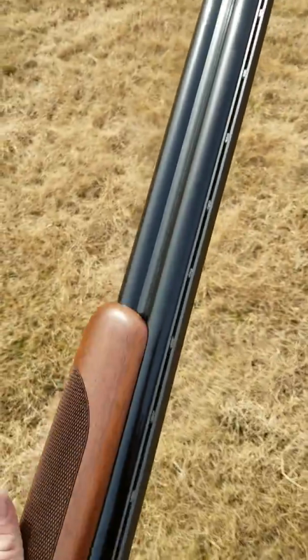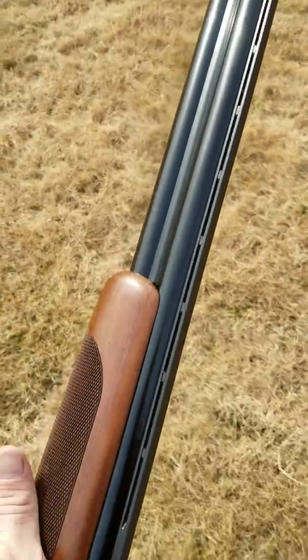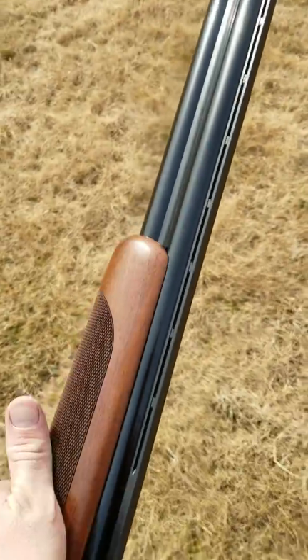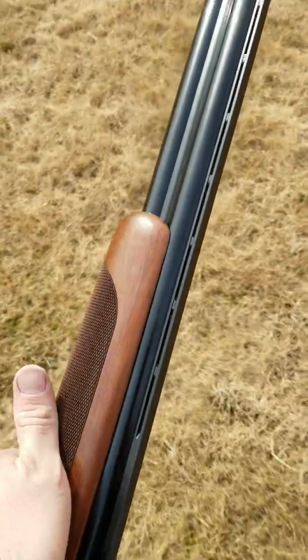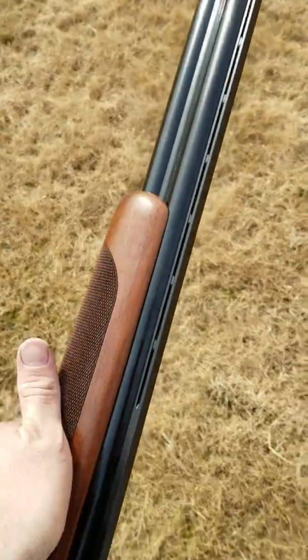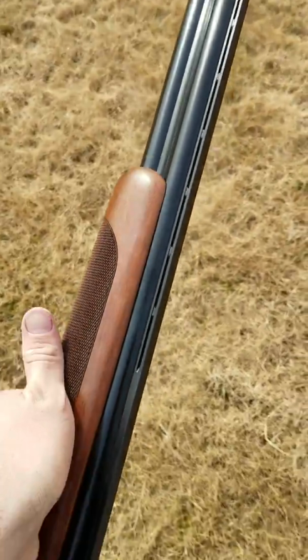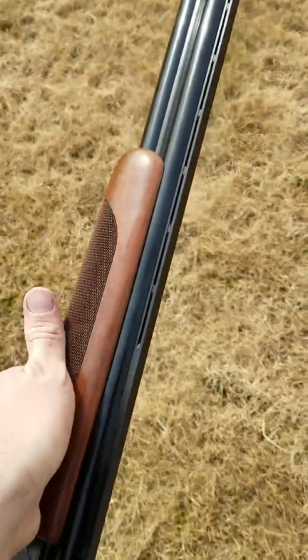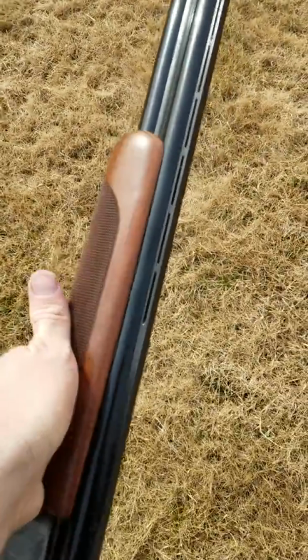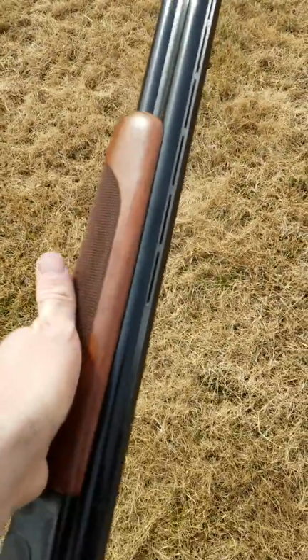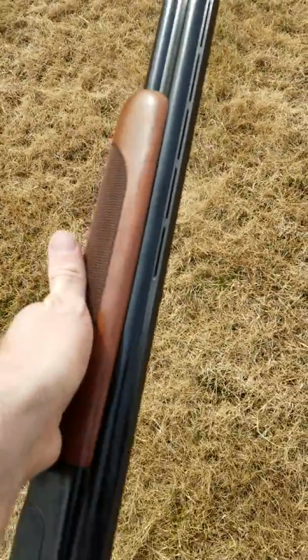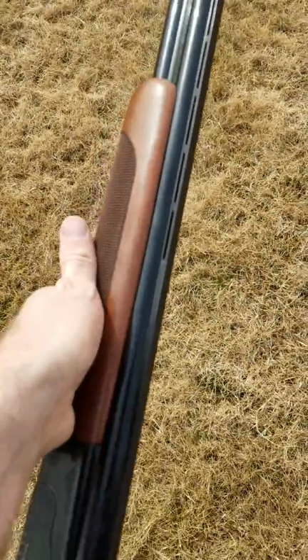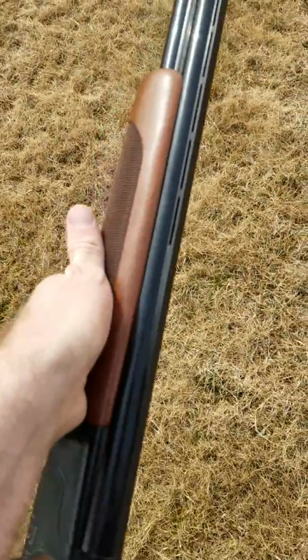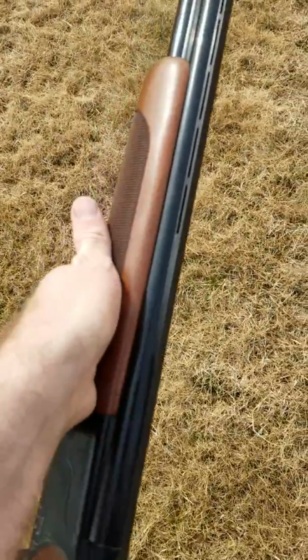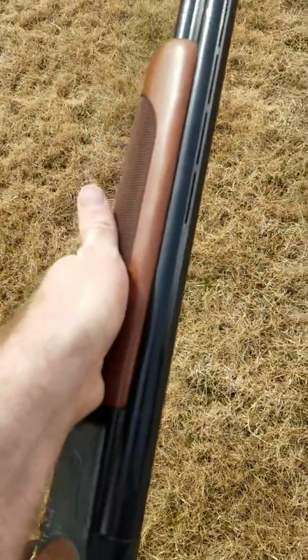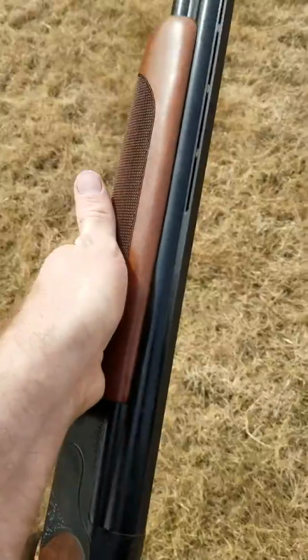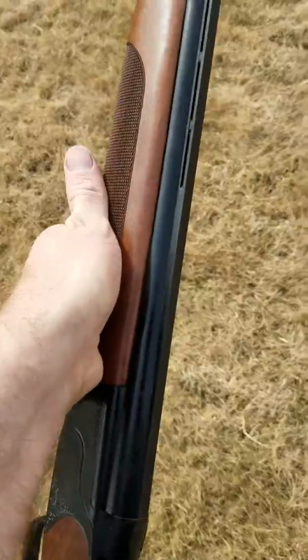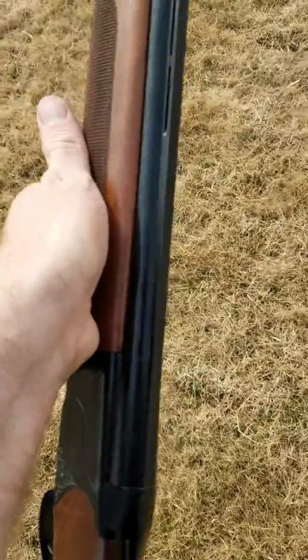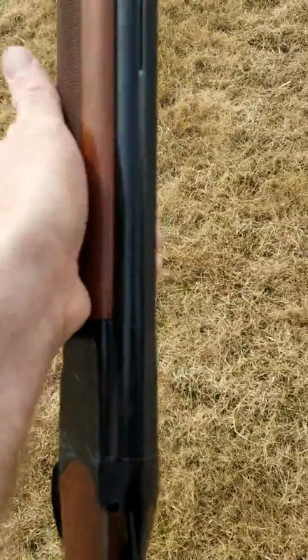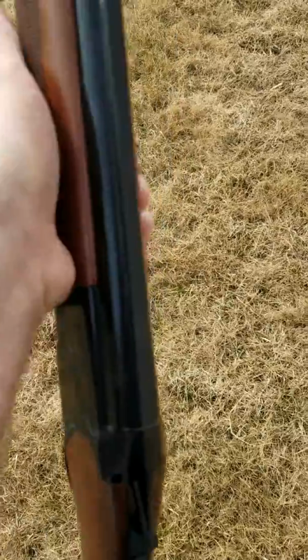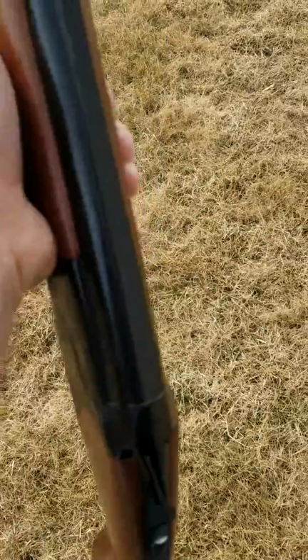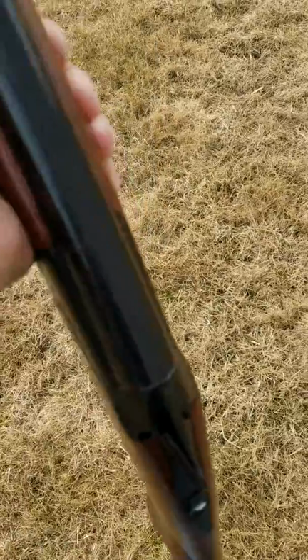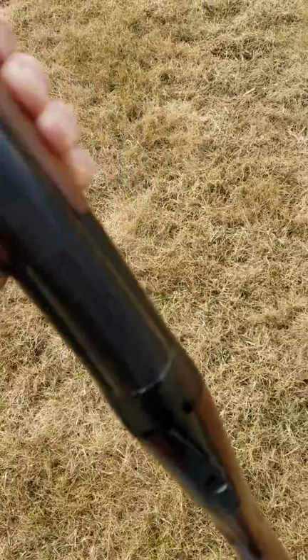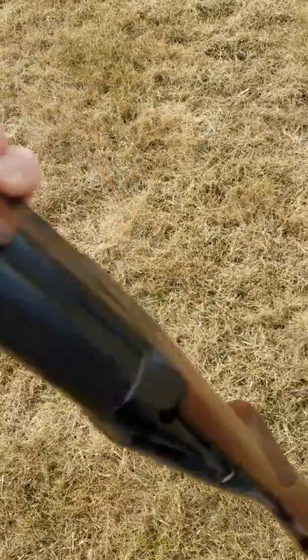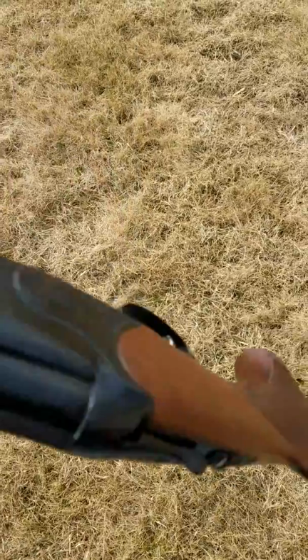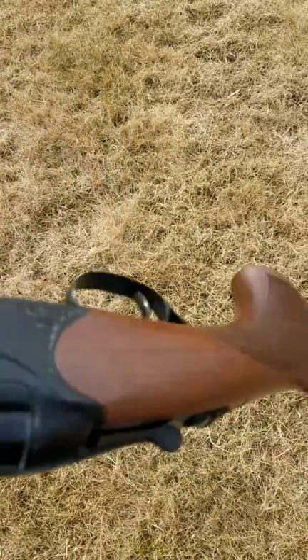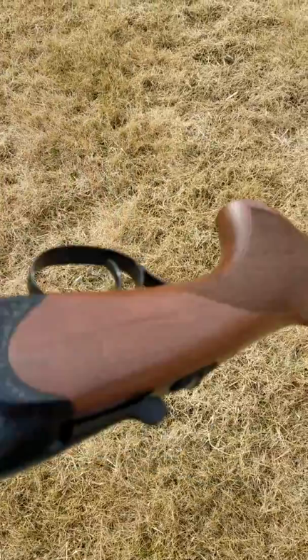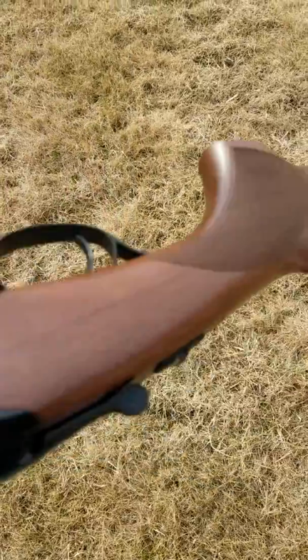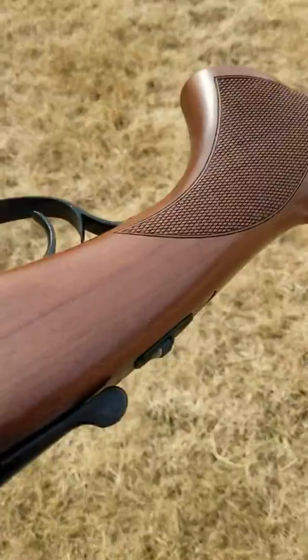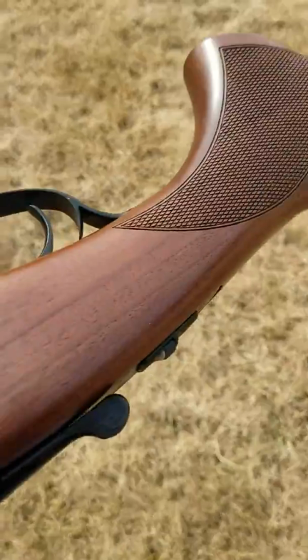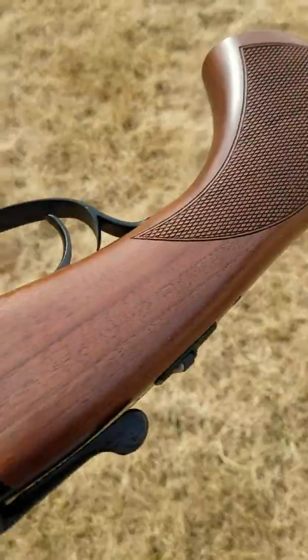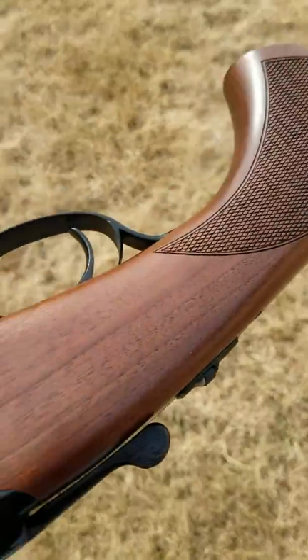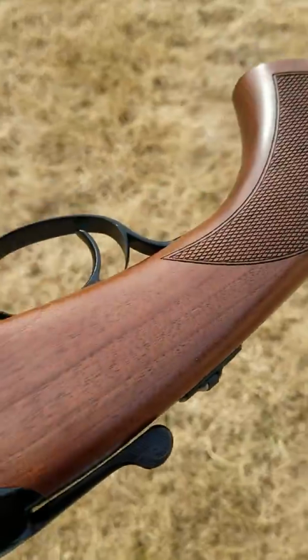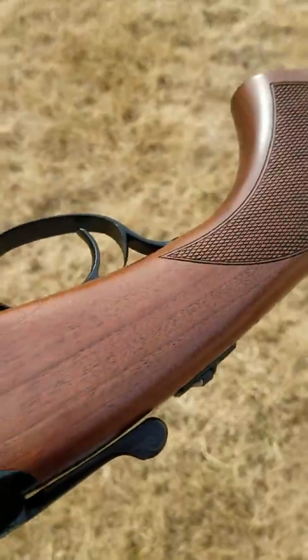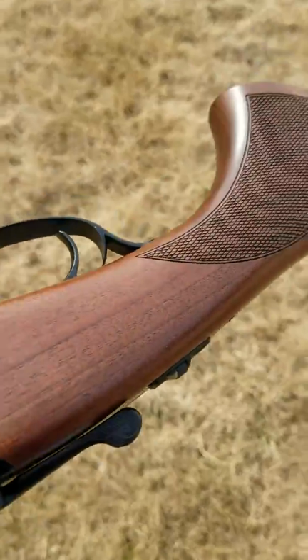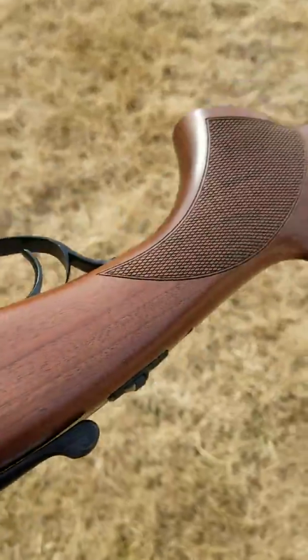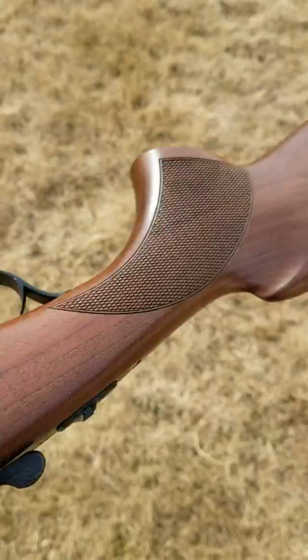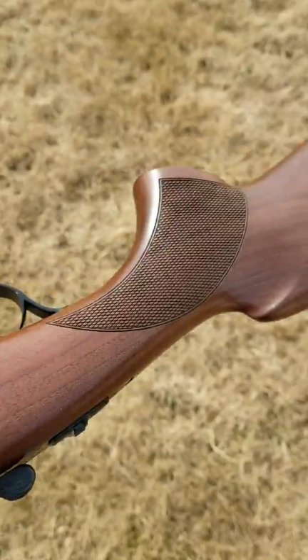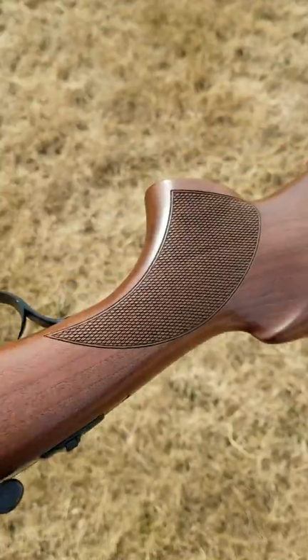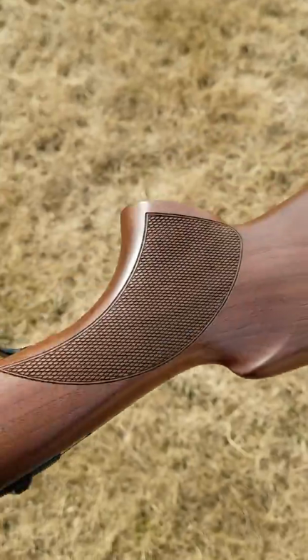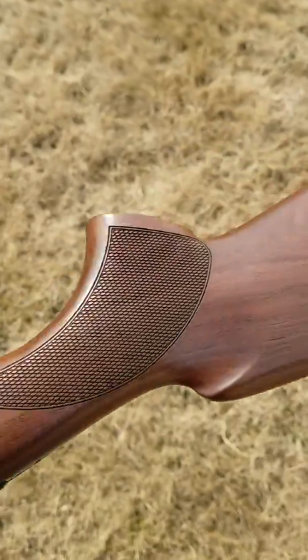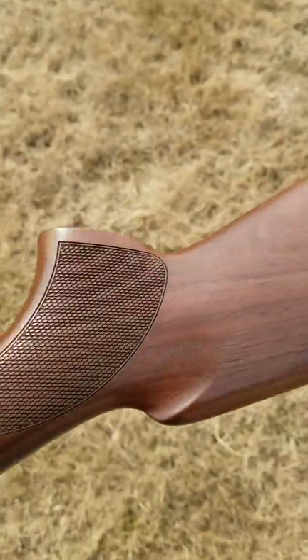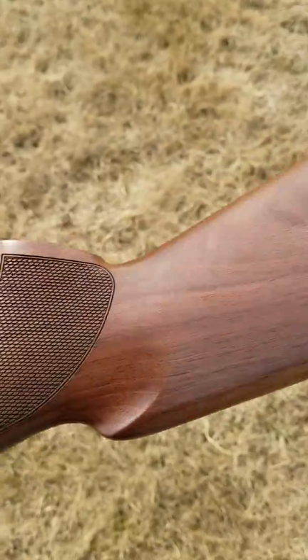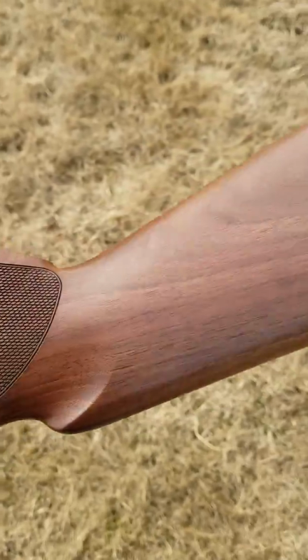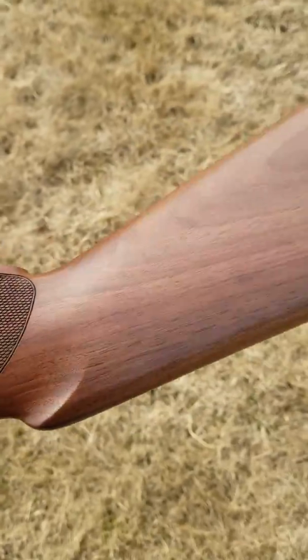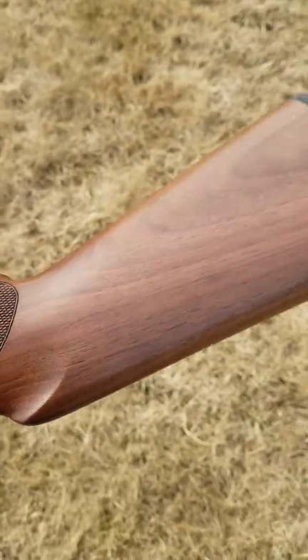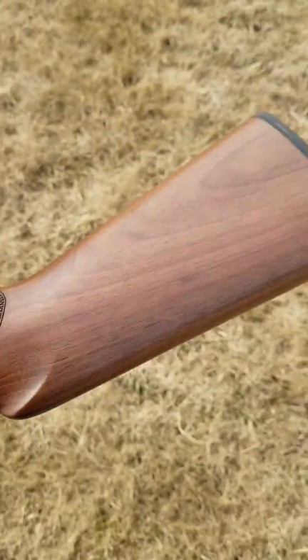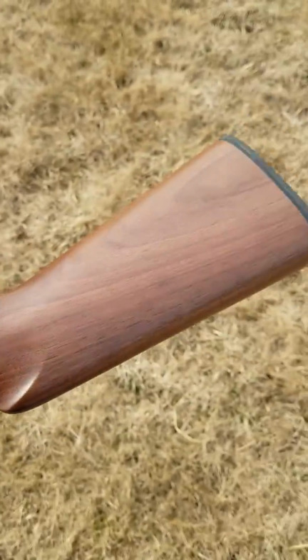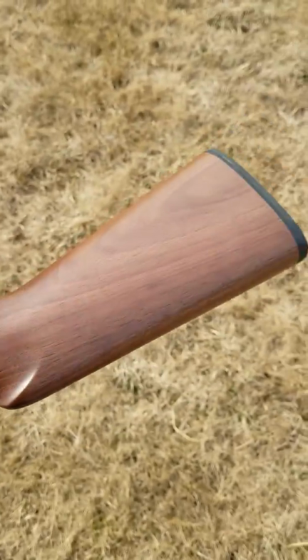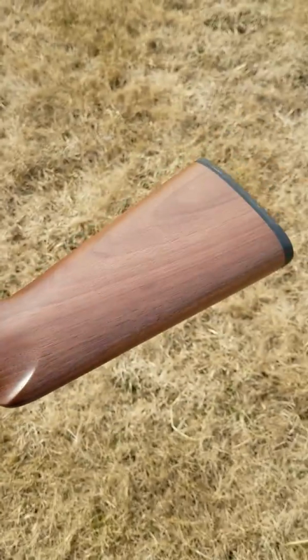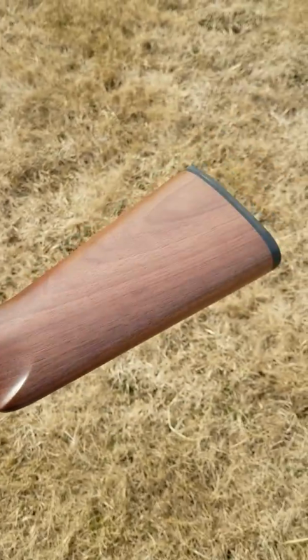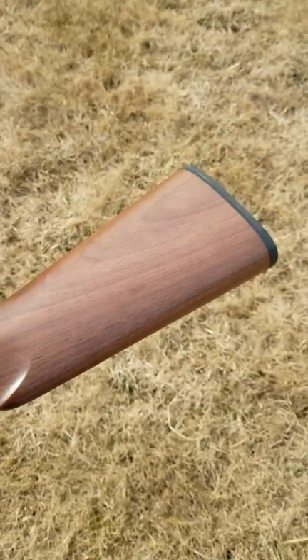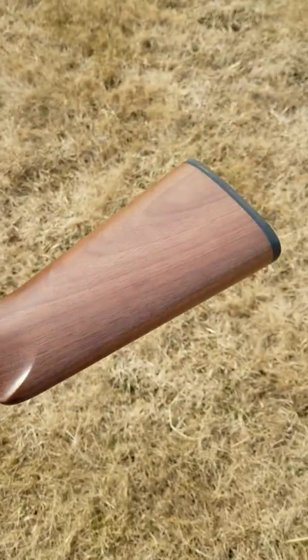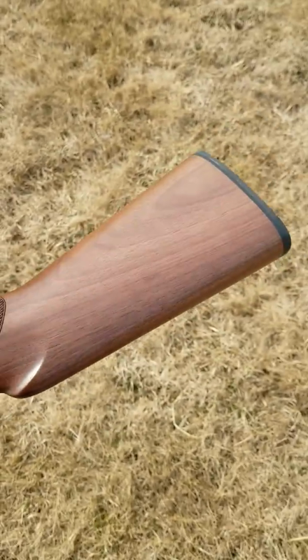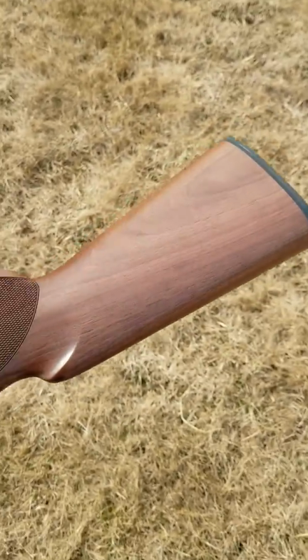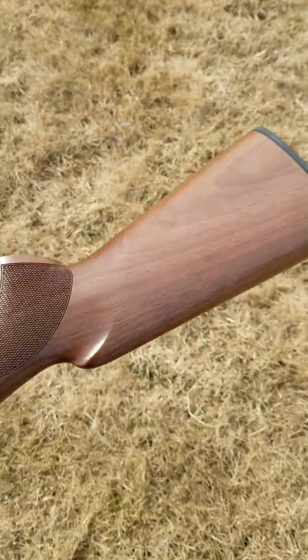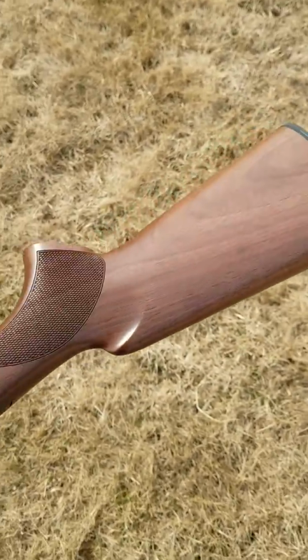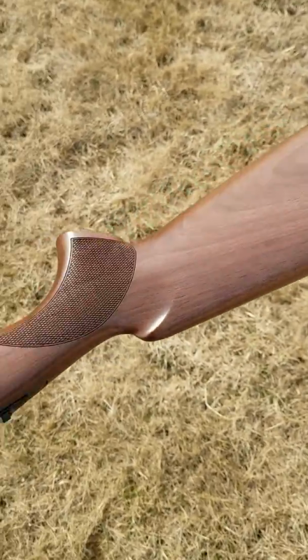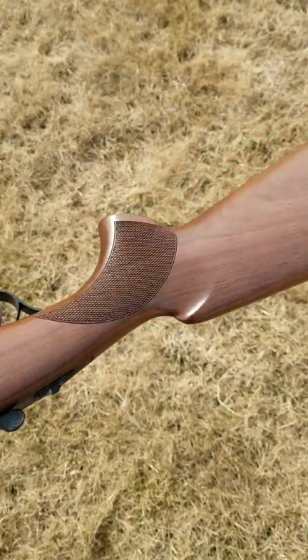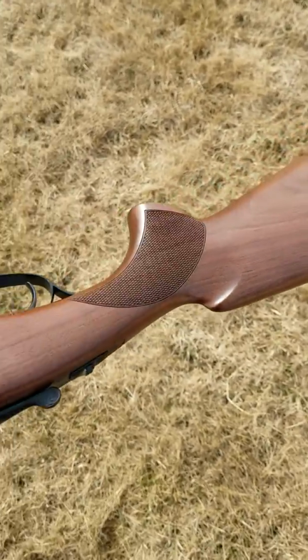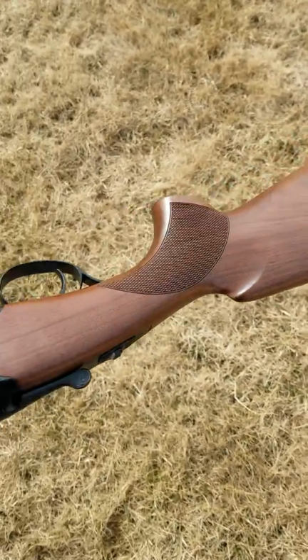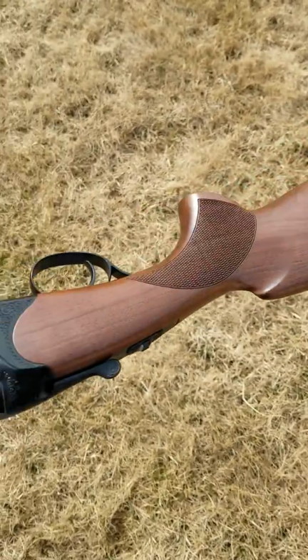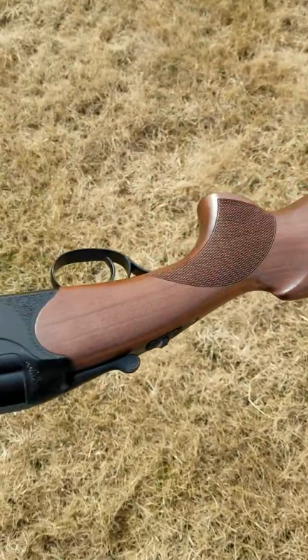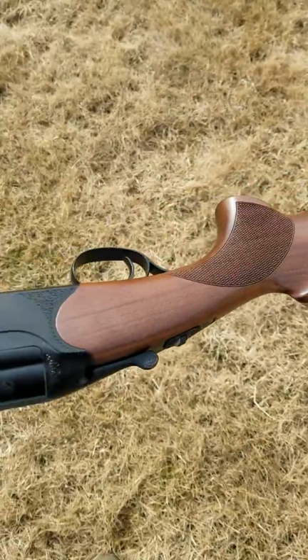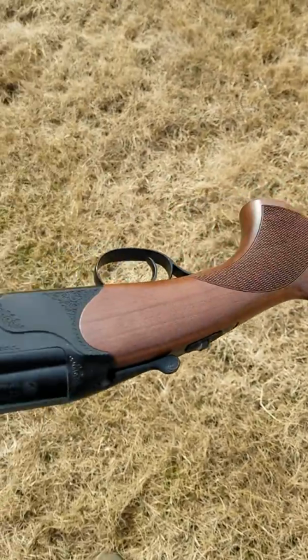Everything has functioned flawlessly so far. I love this gun. It's a Cabela's exclusive.